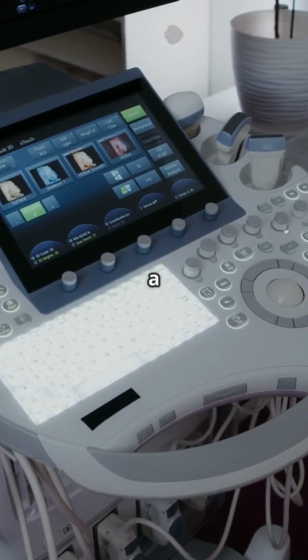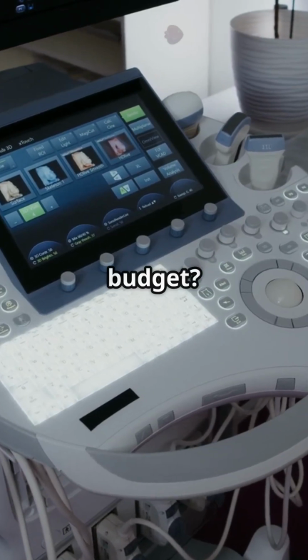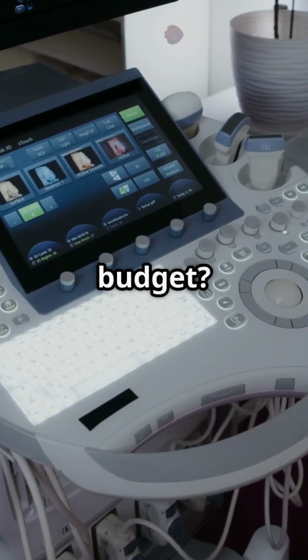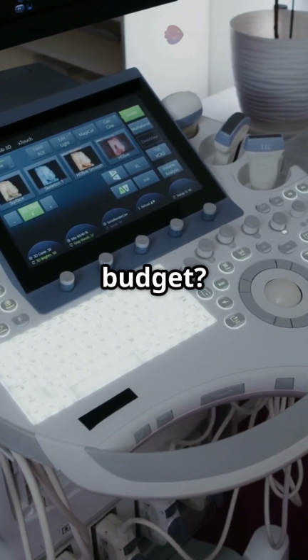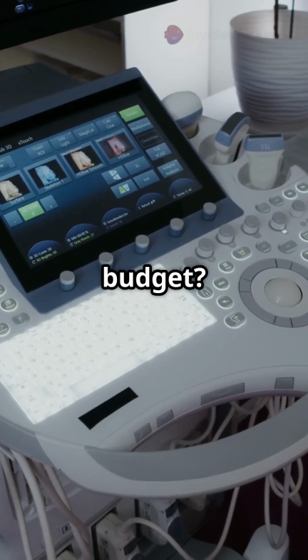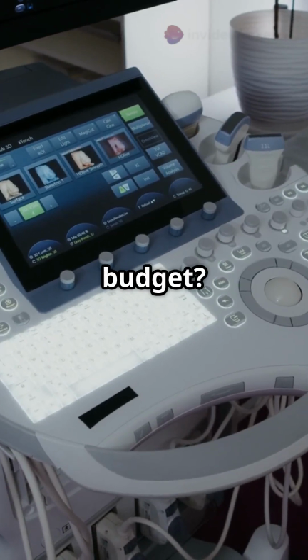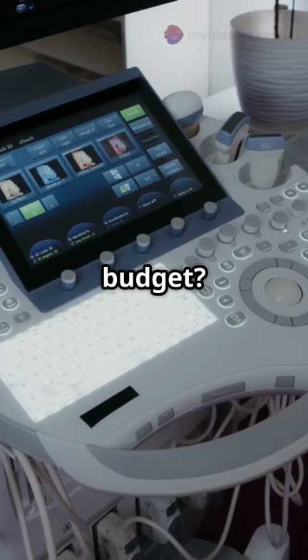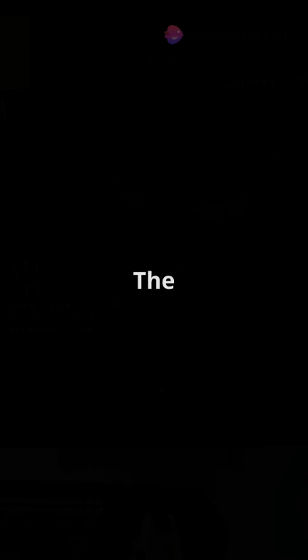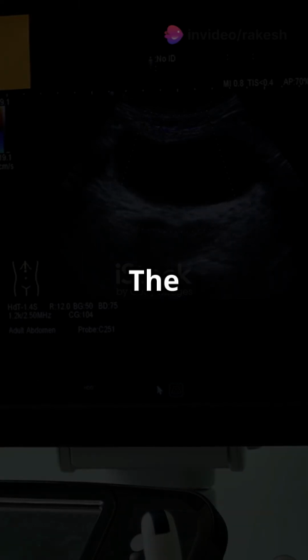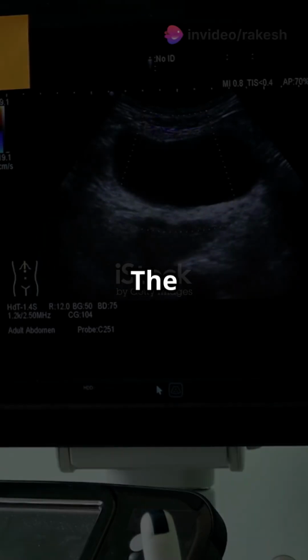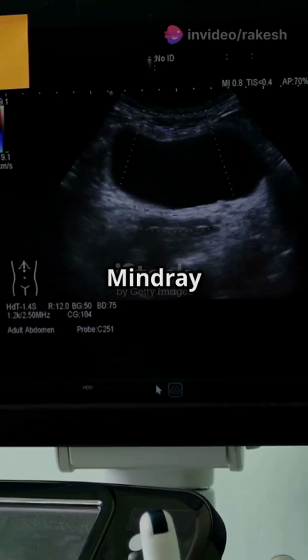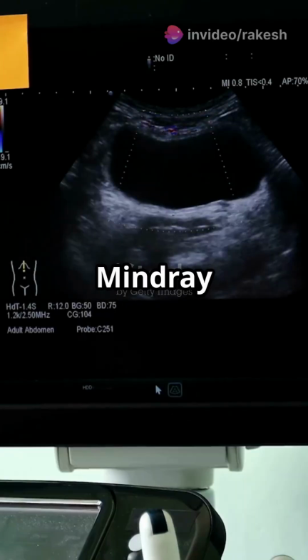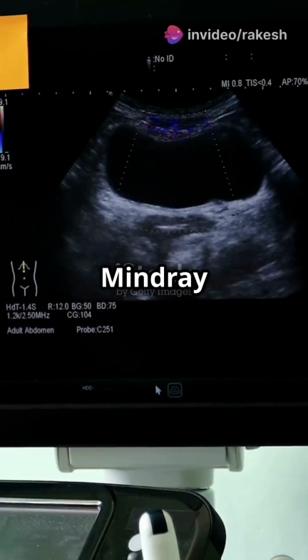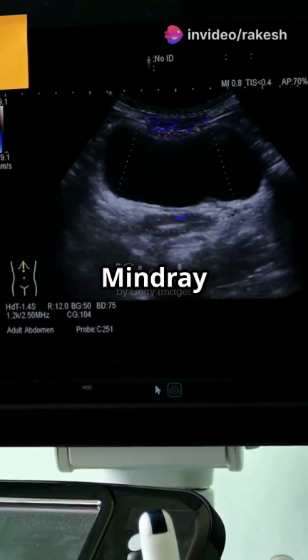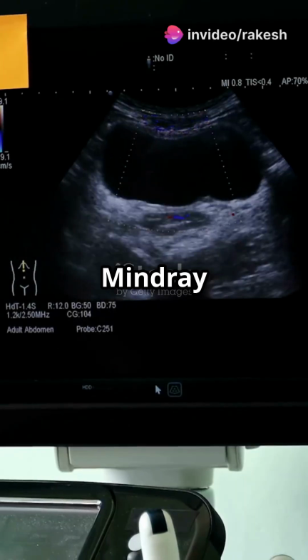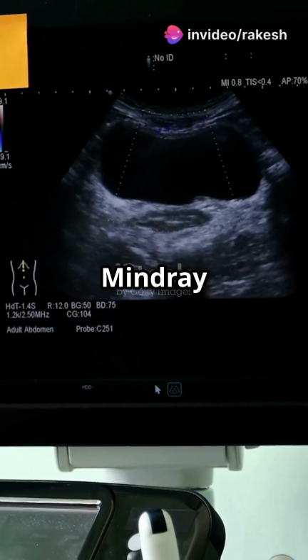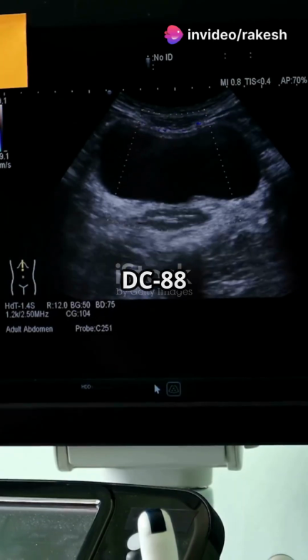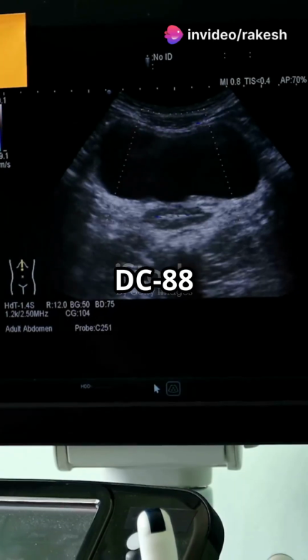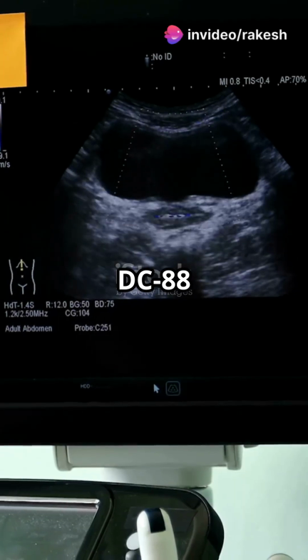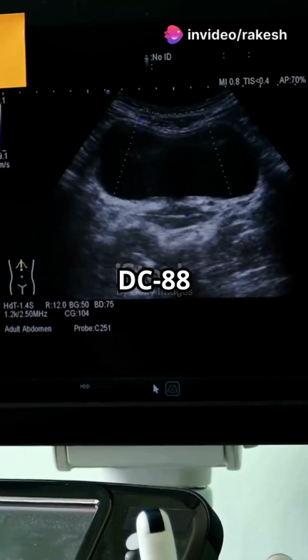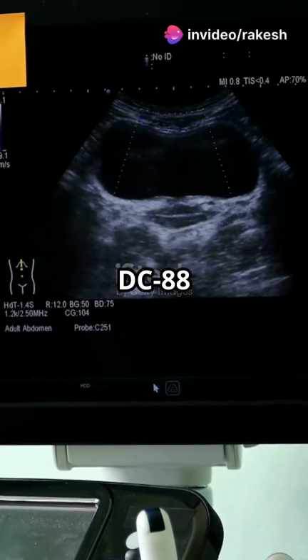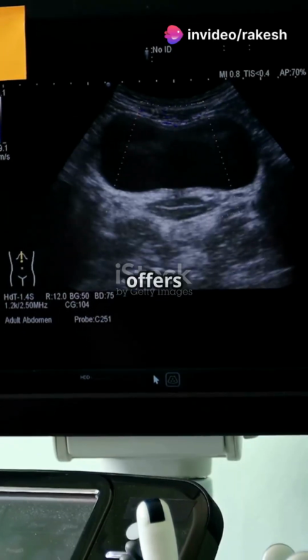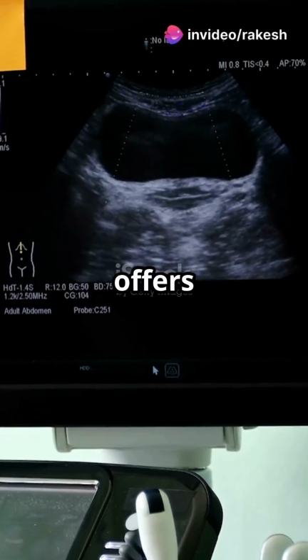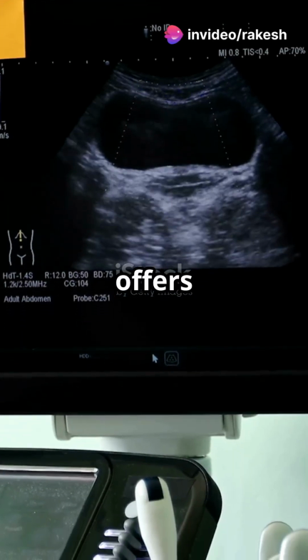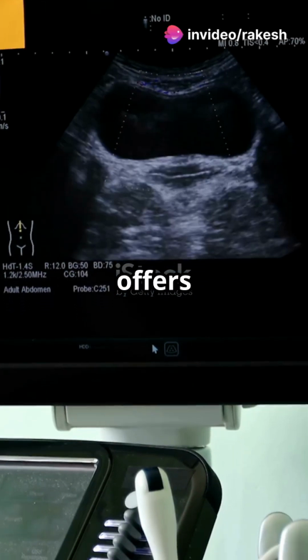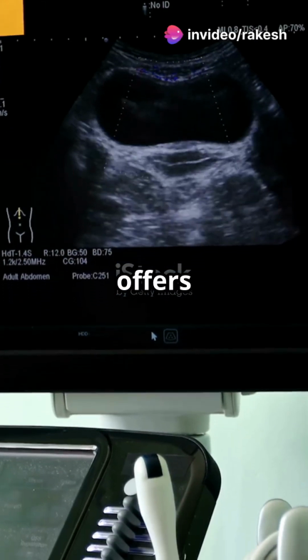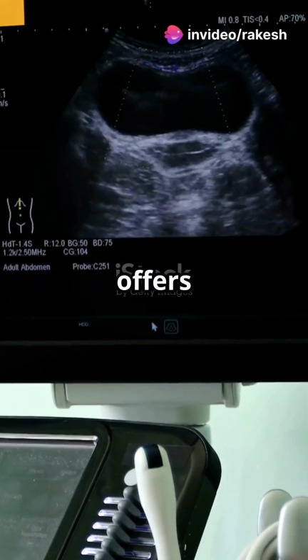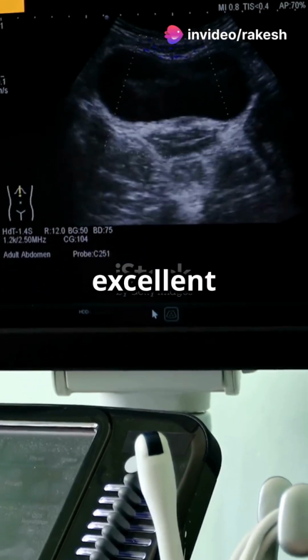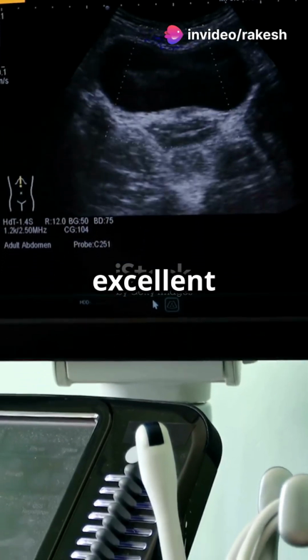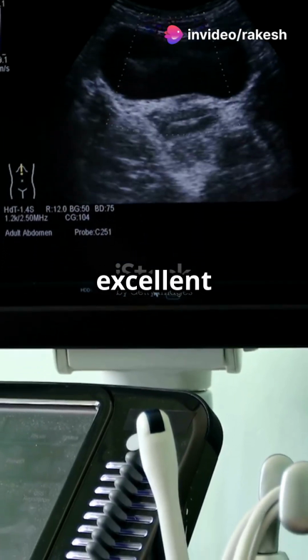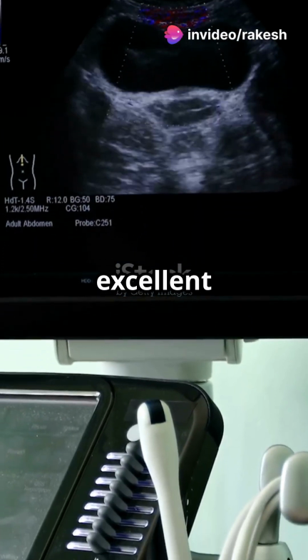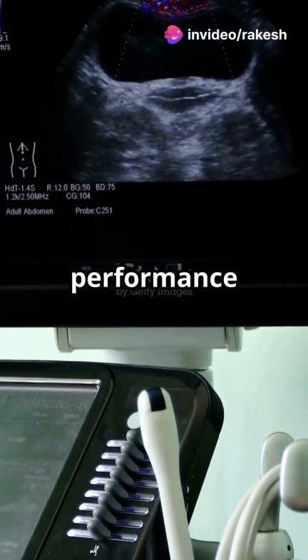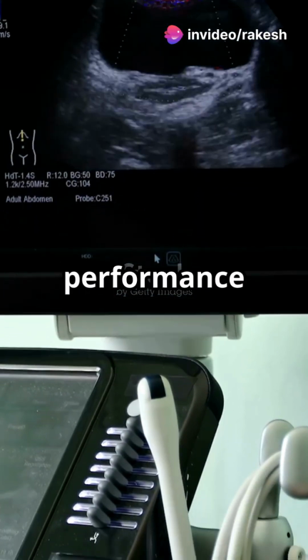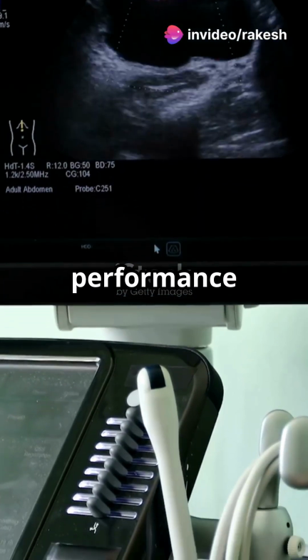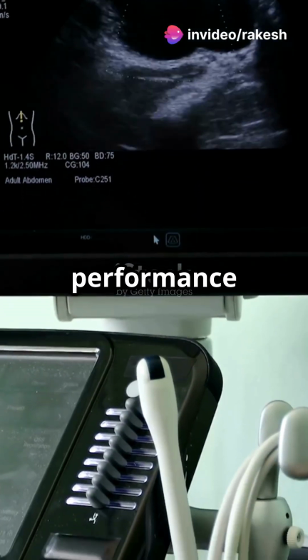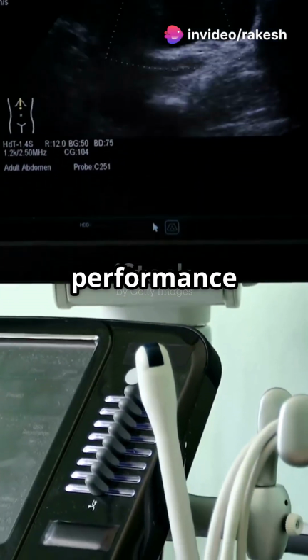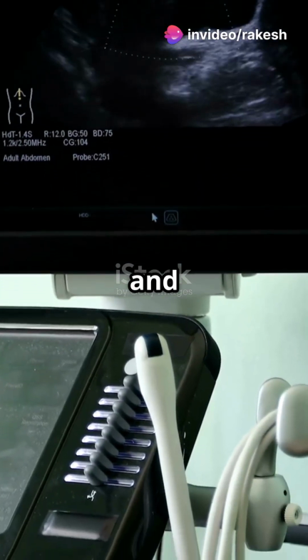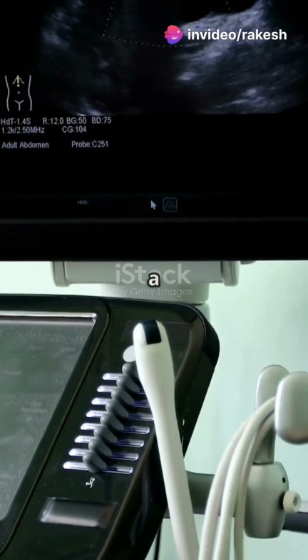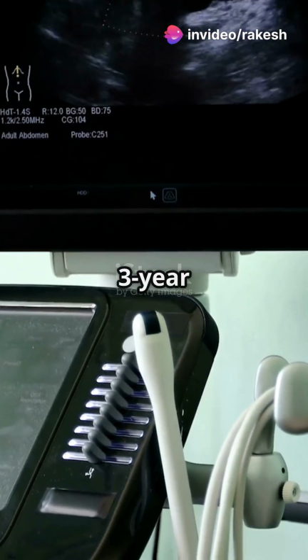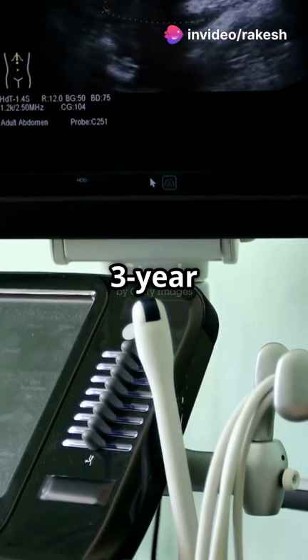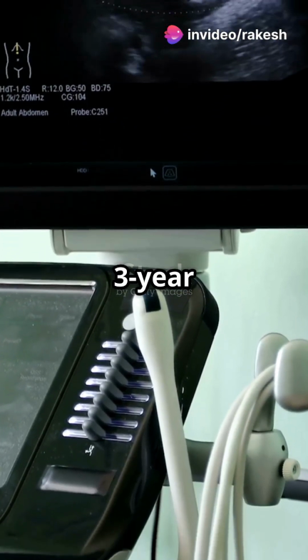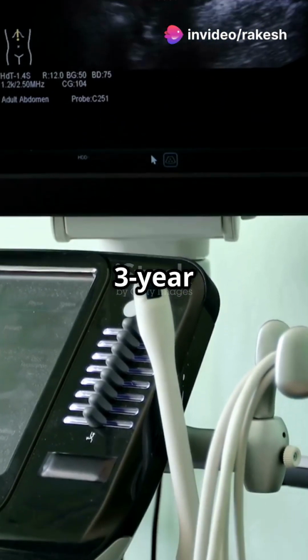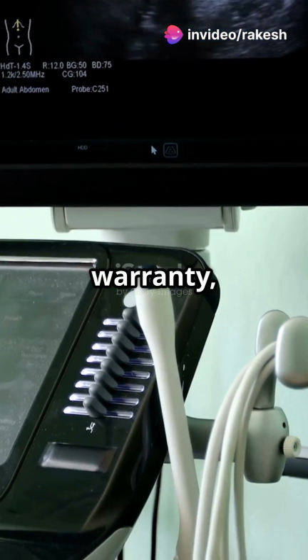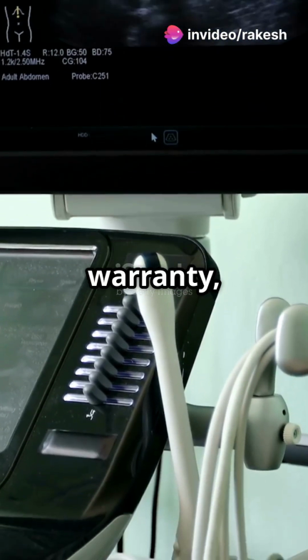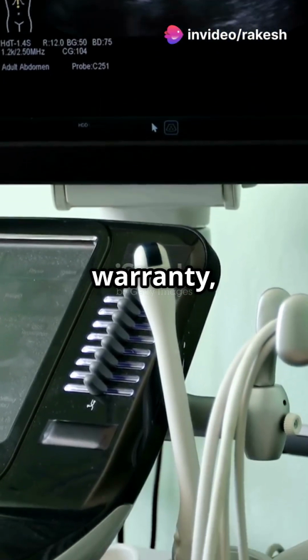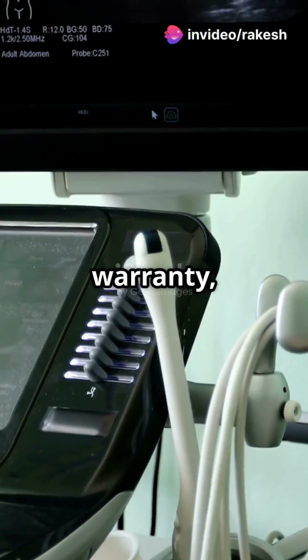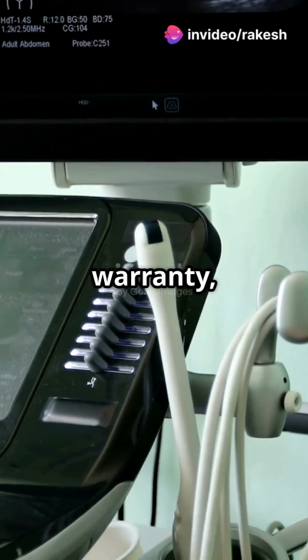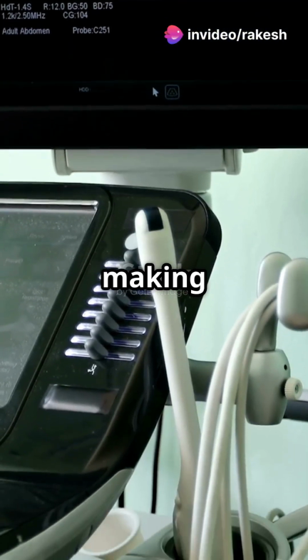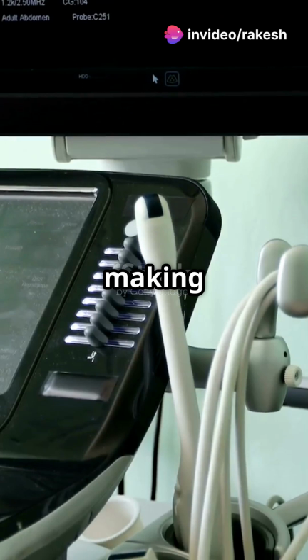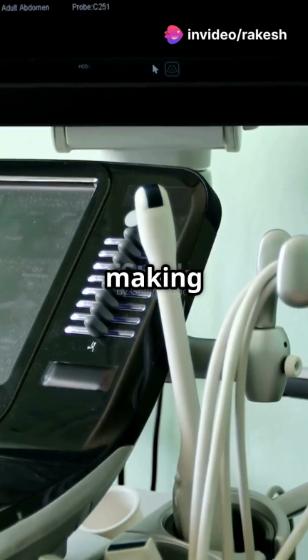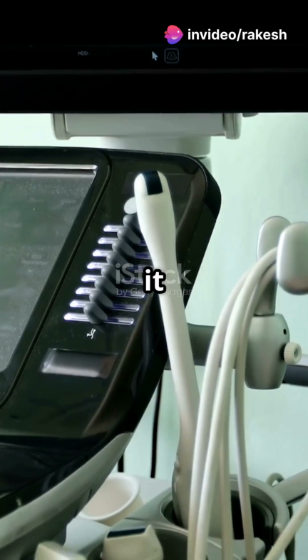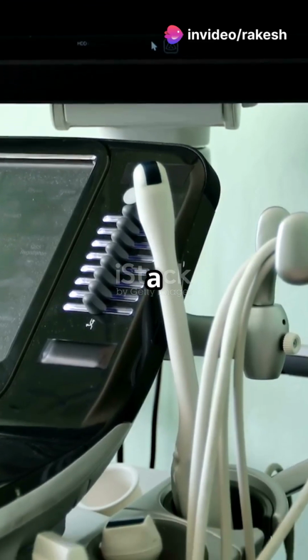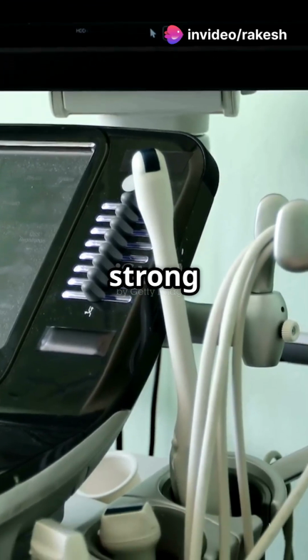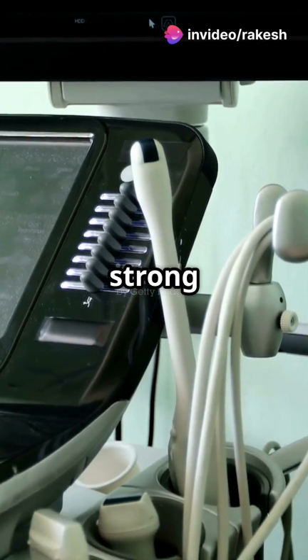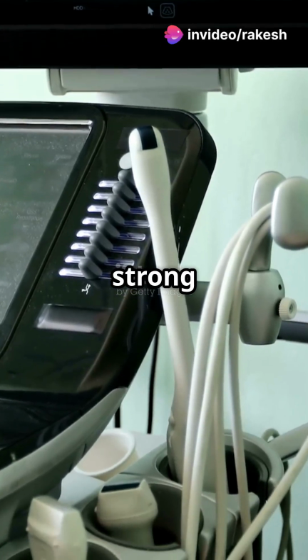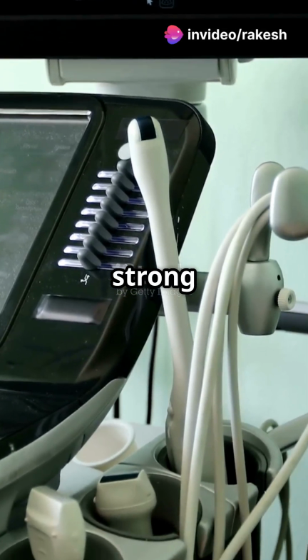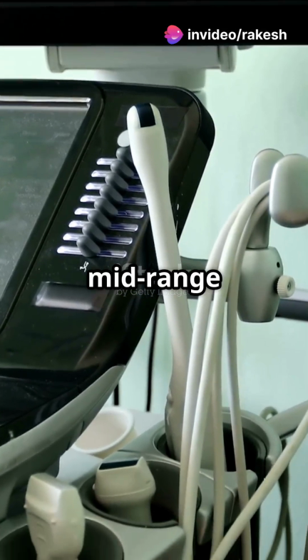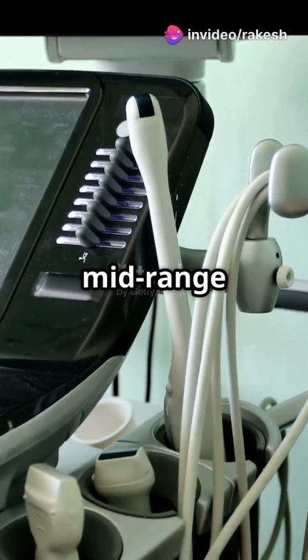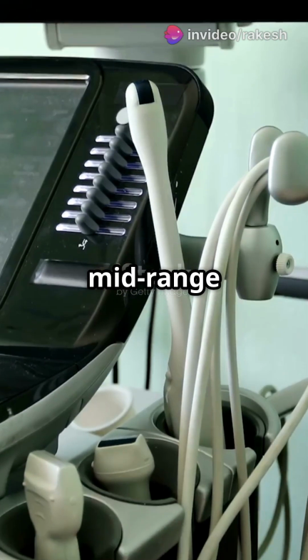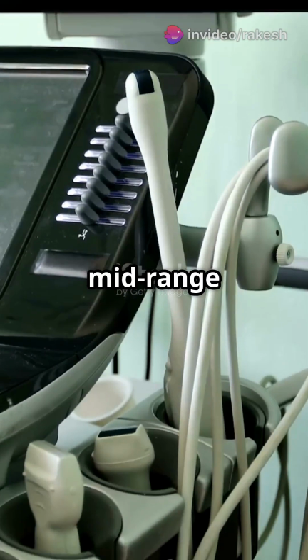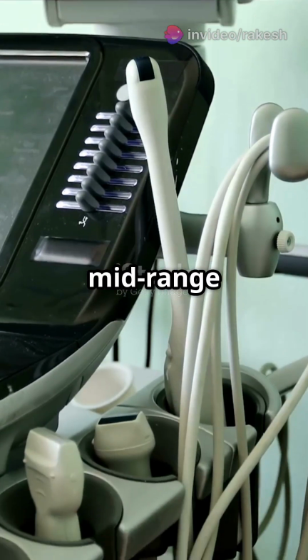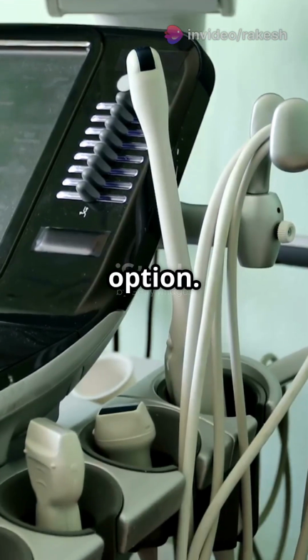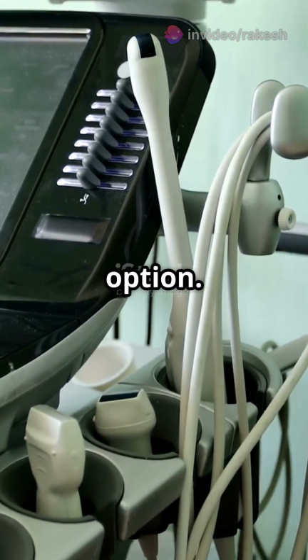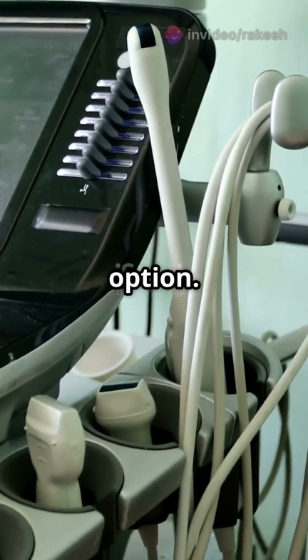On a budget, the Mindray DC88 offers excellent performance and a three-year warranty, making it a strong mid-range option.